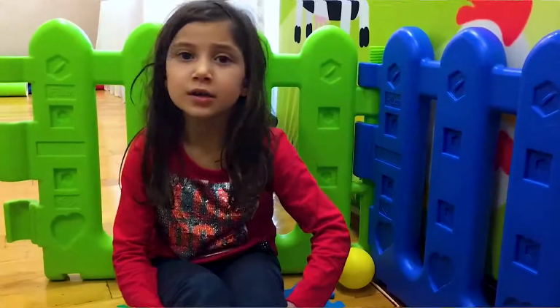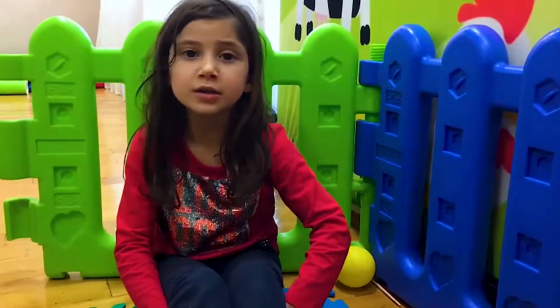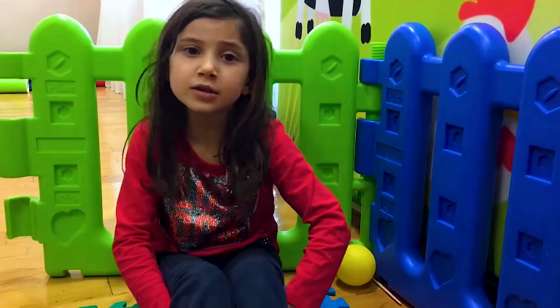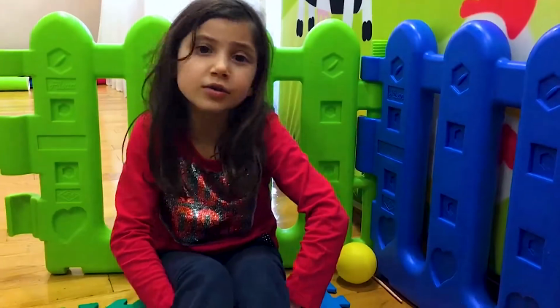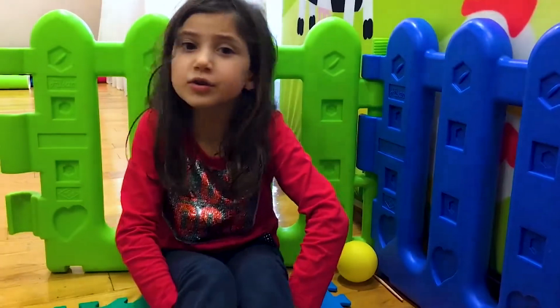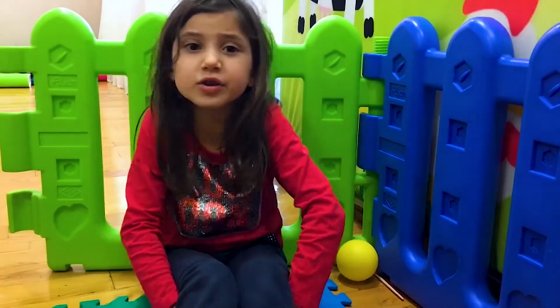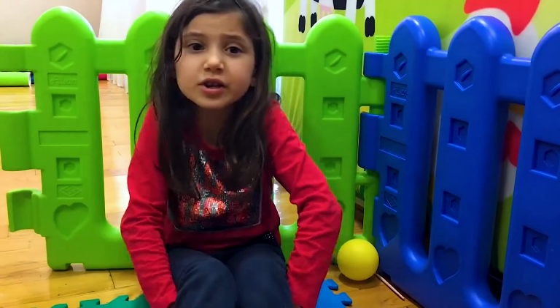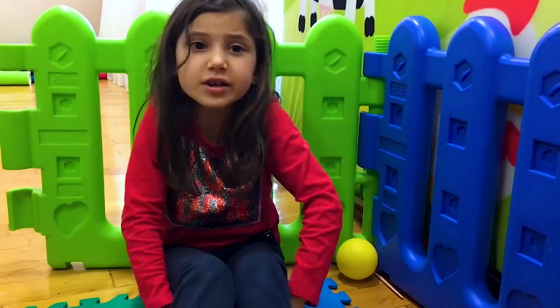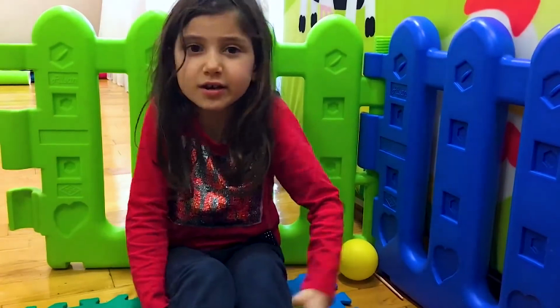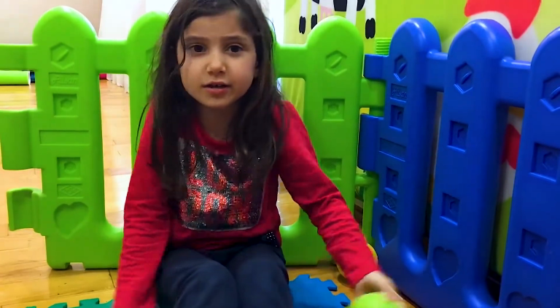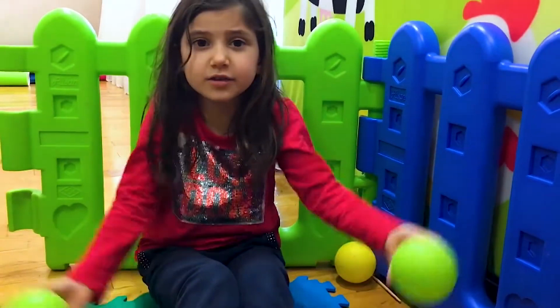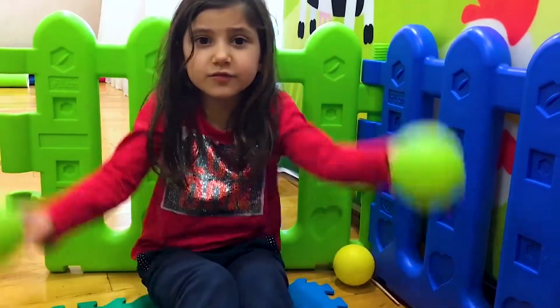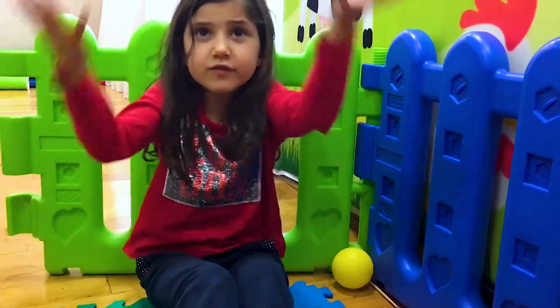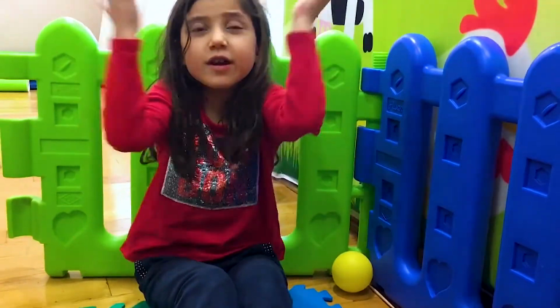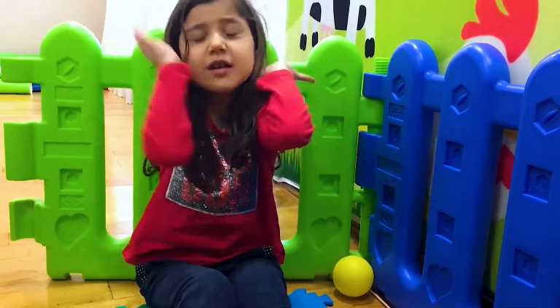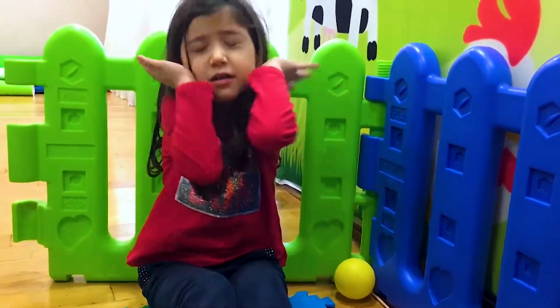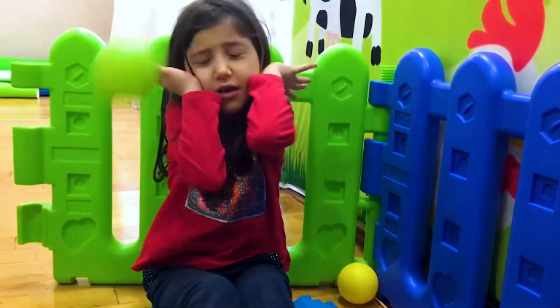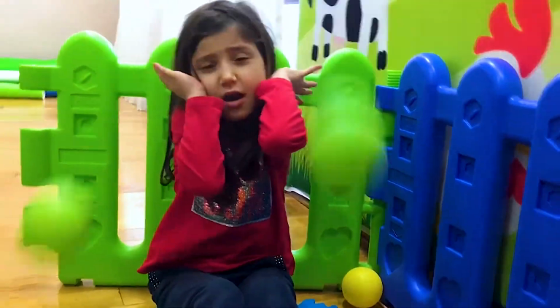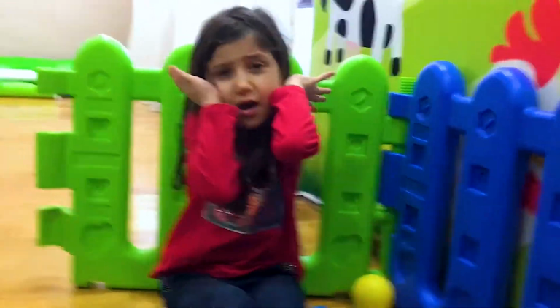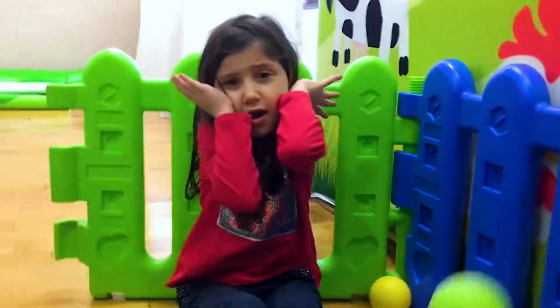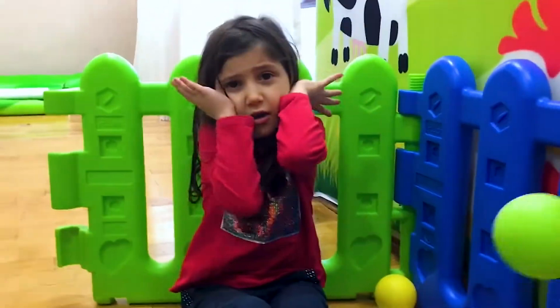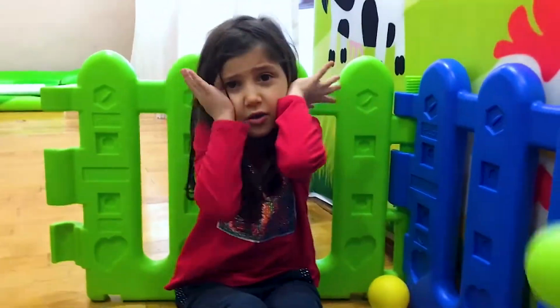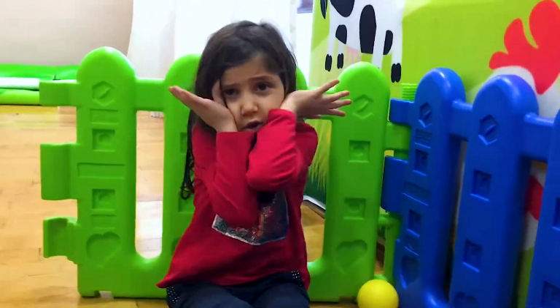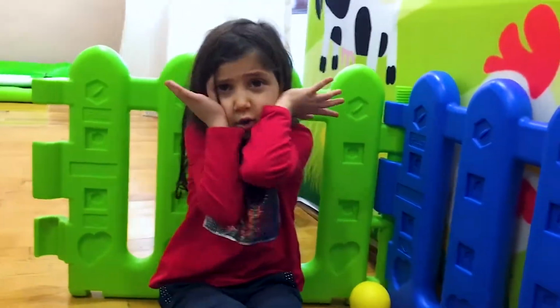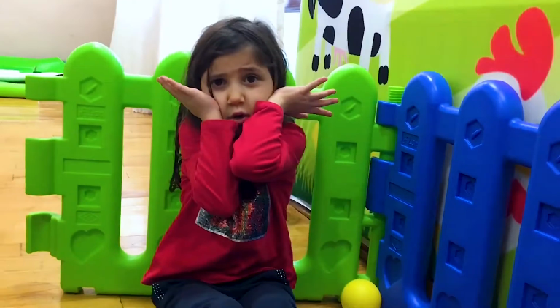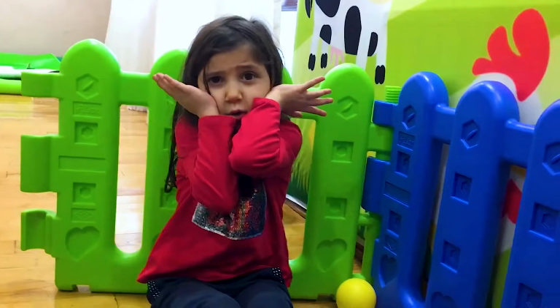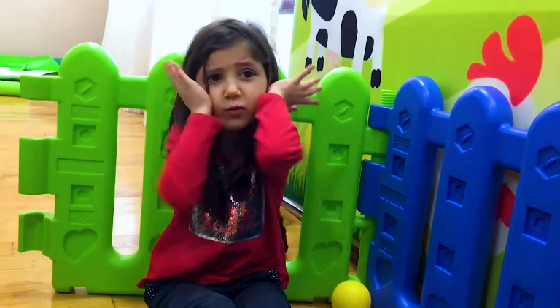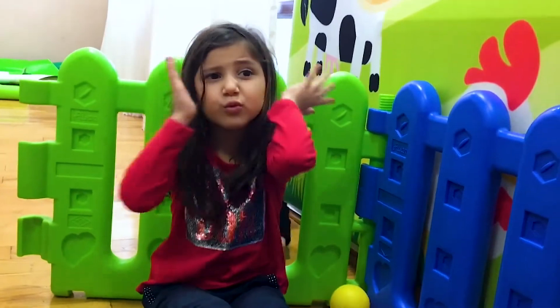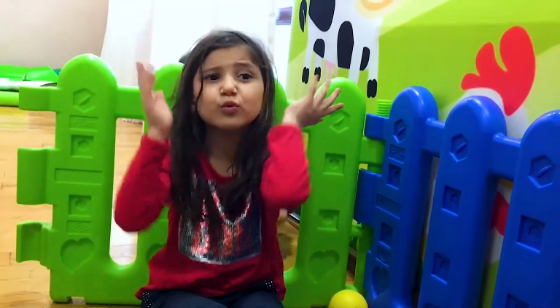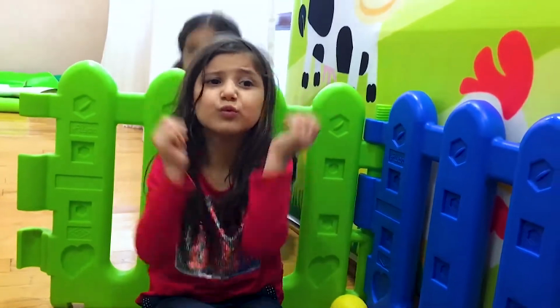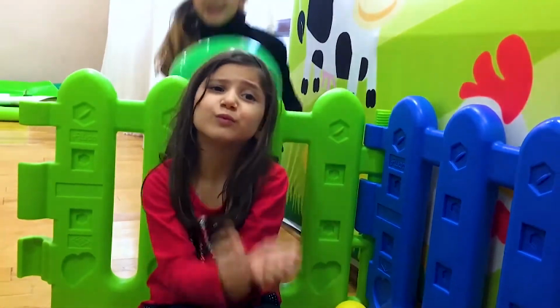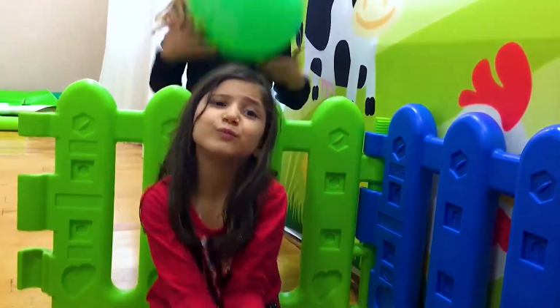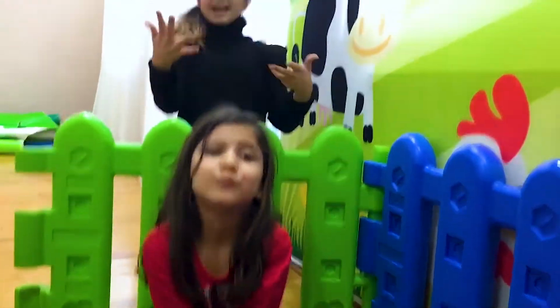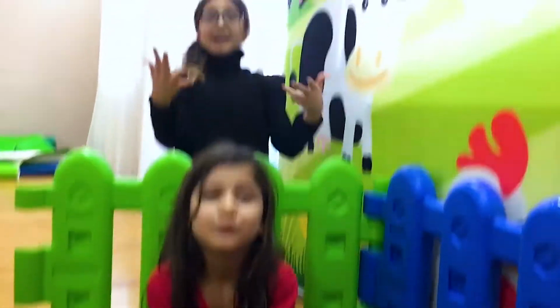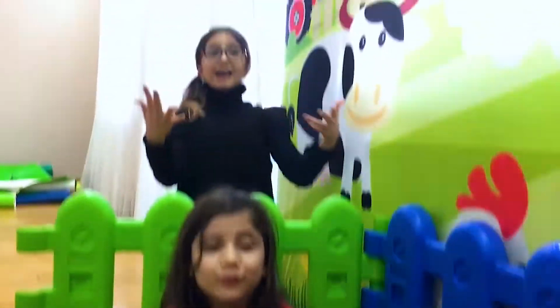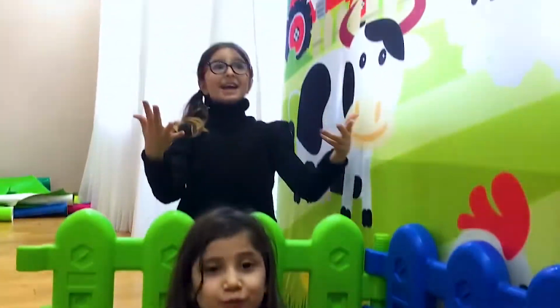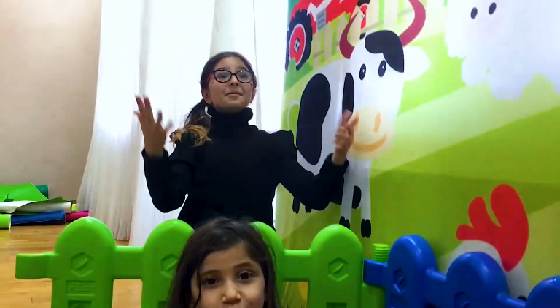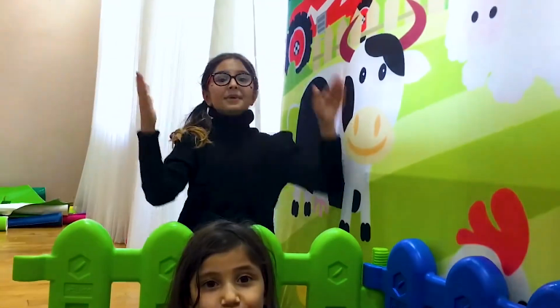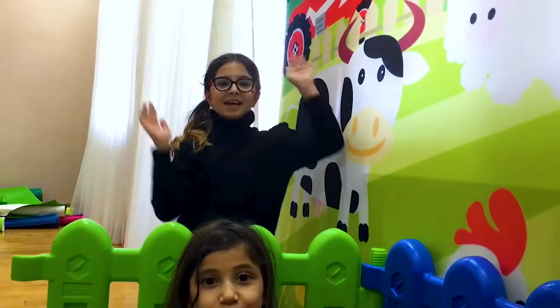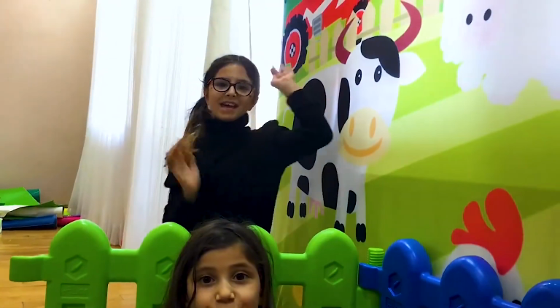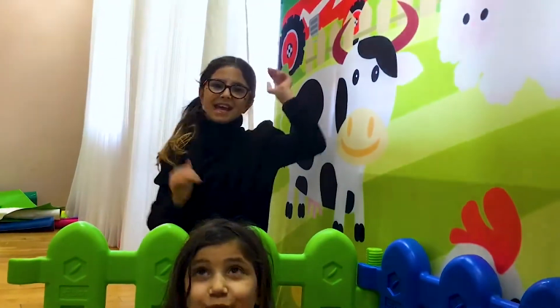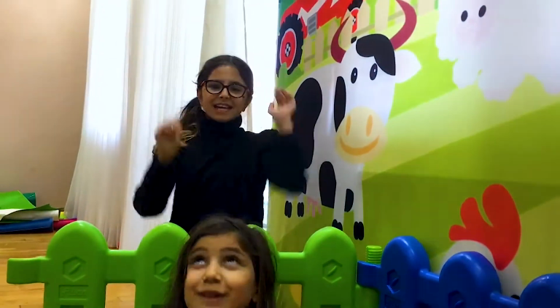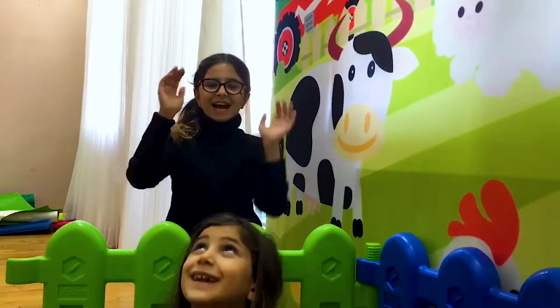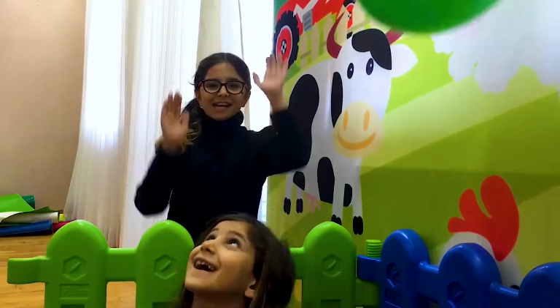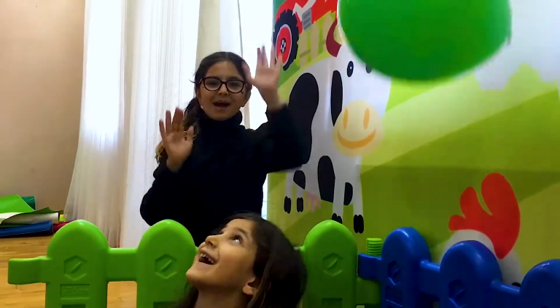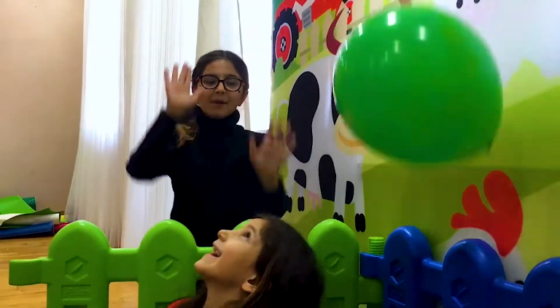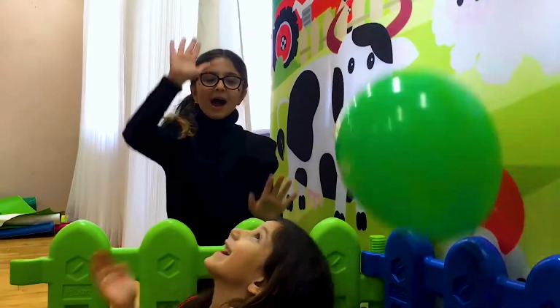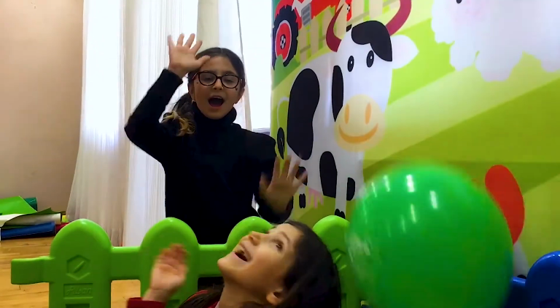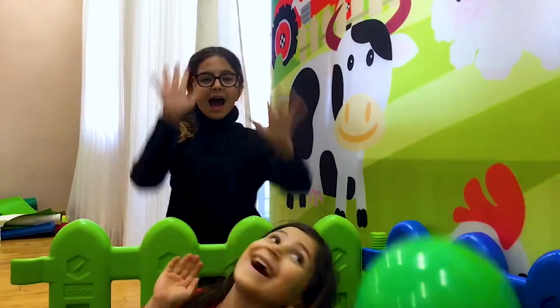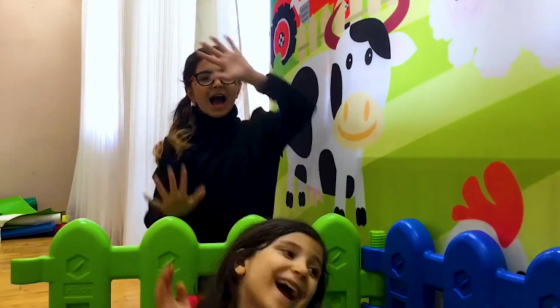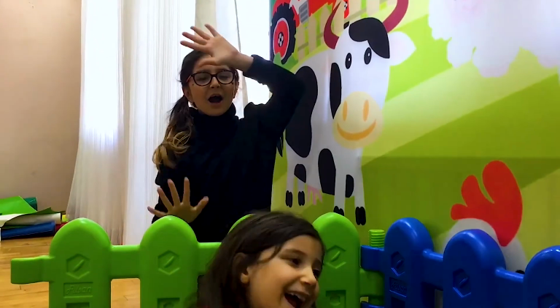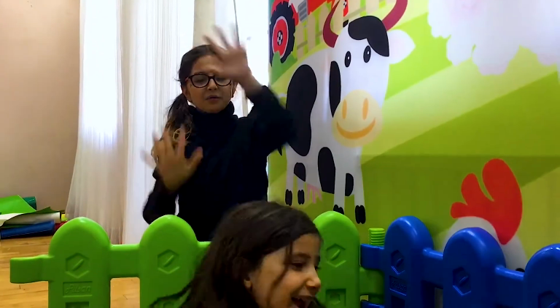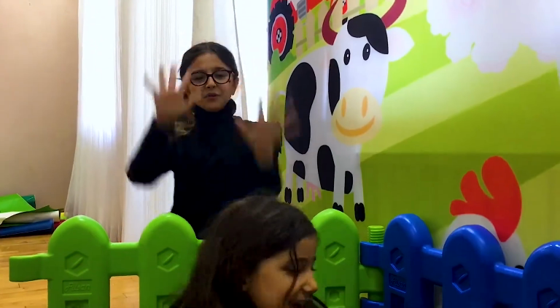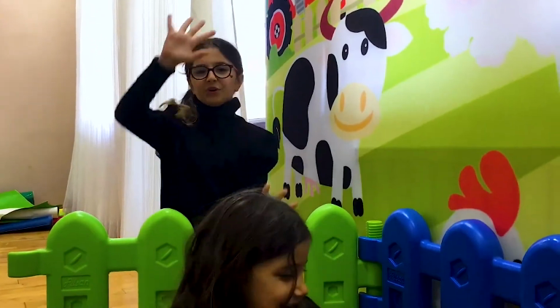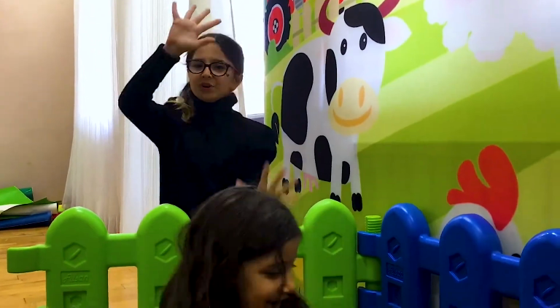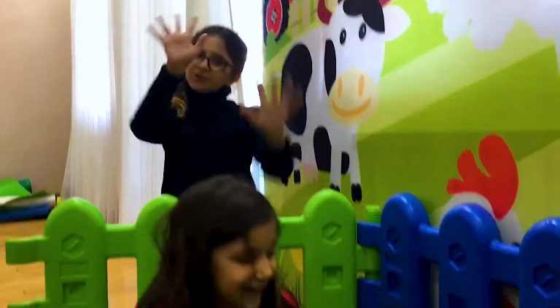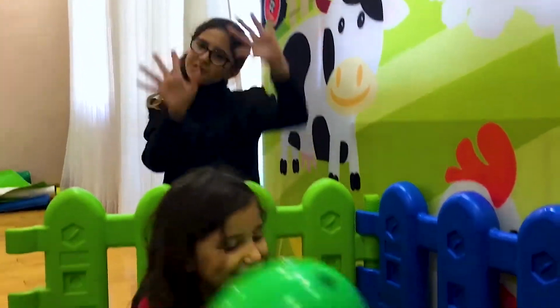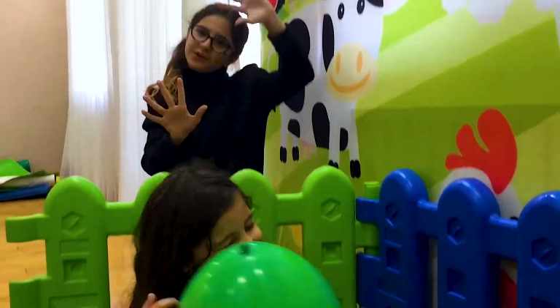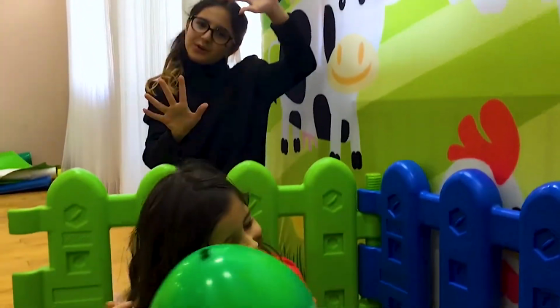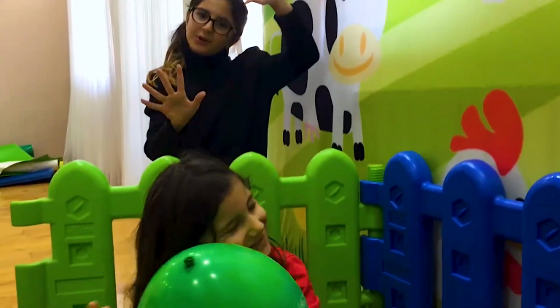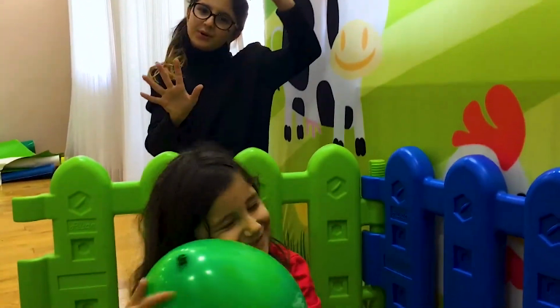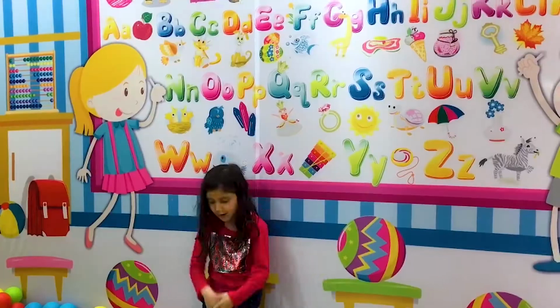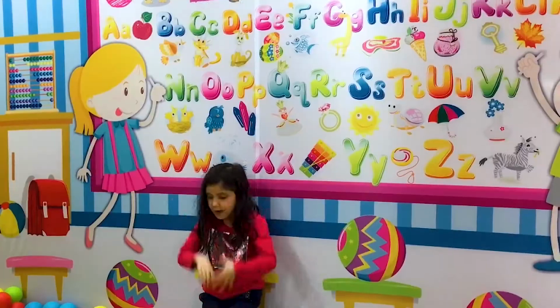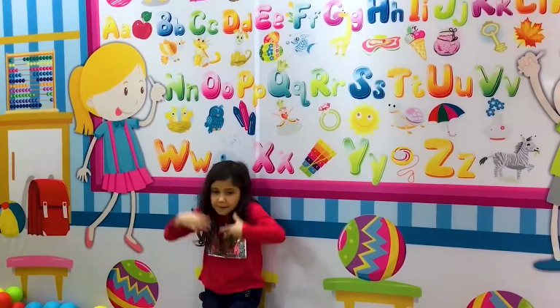Yellow color, green color, where are you? Here I am, here I am, how do you do?